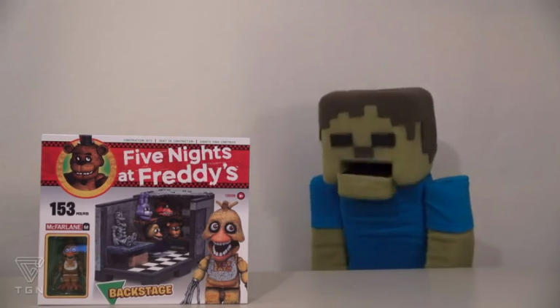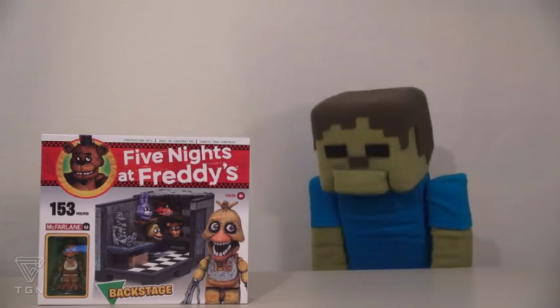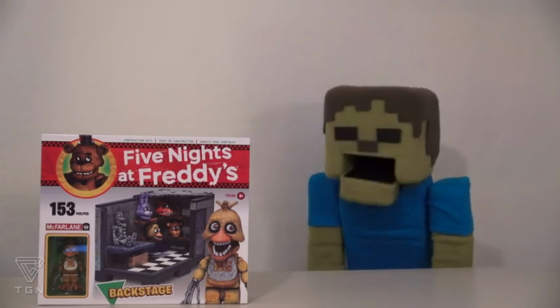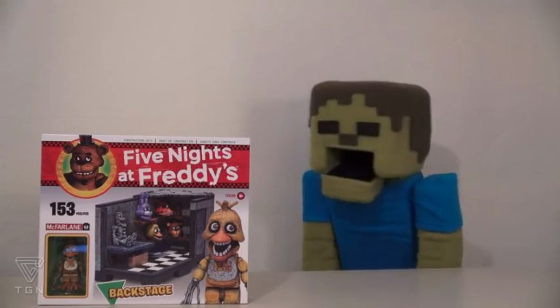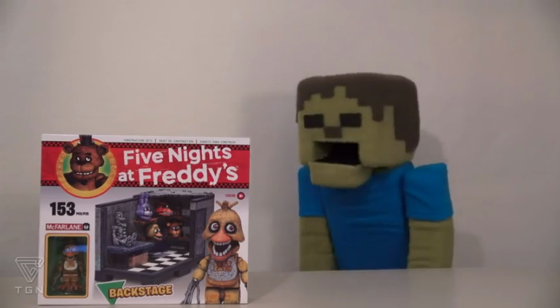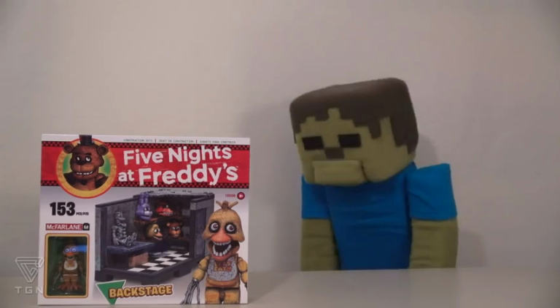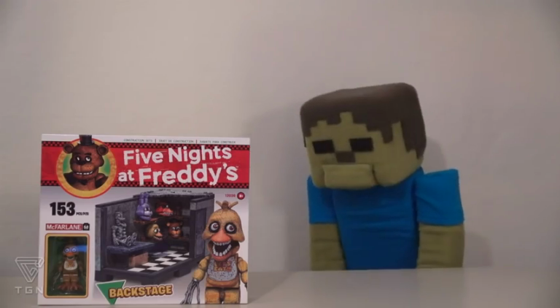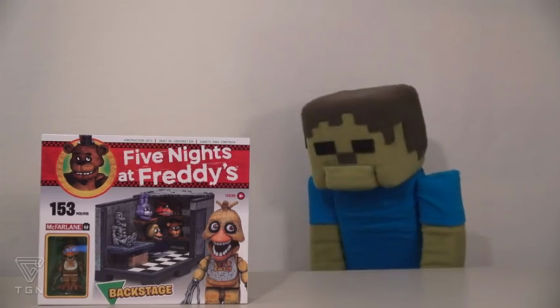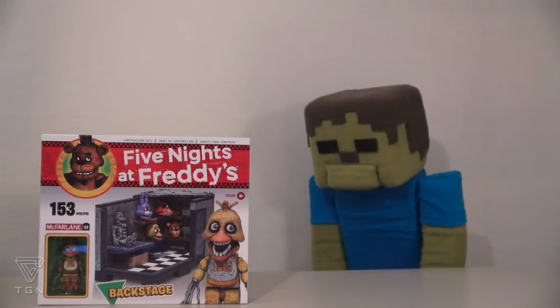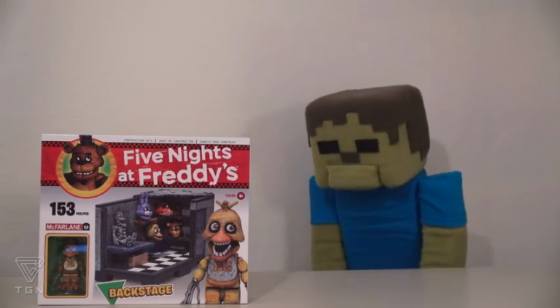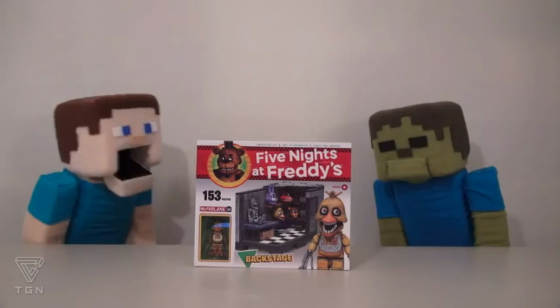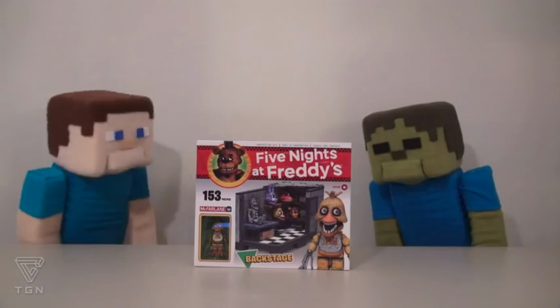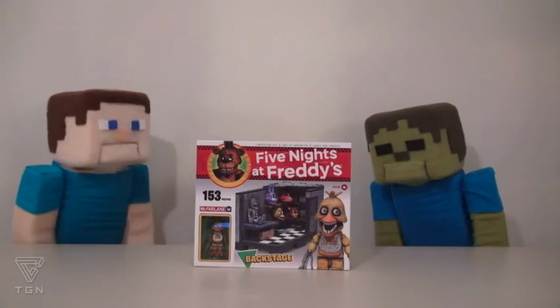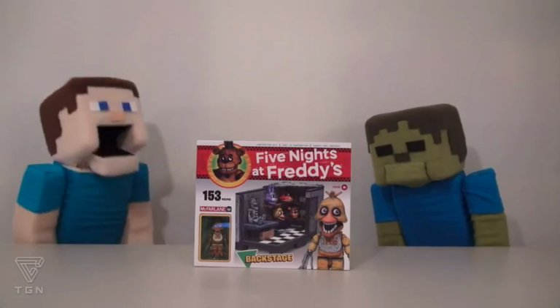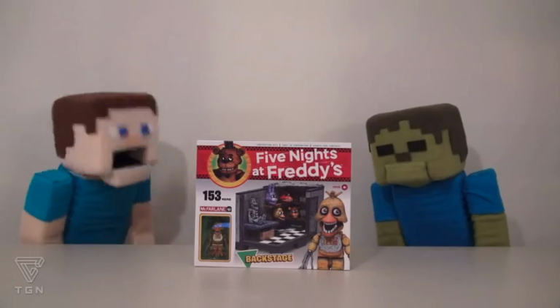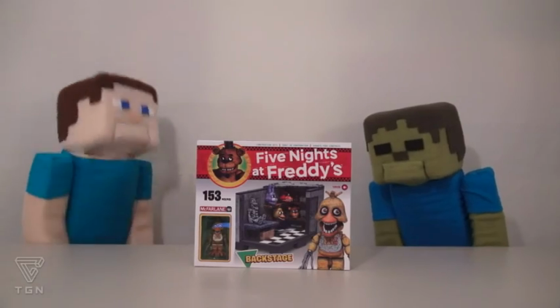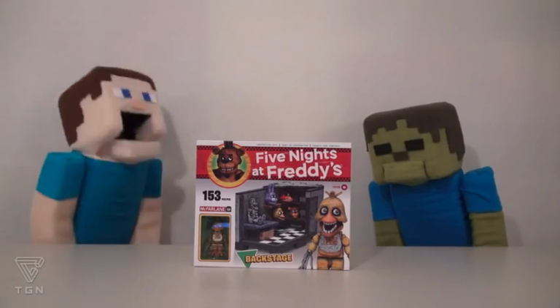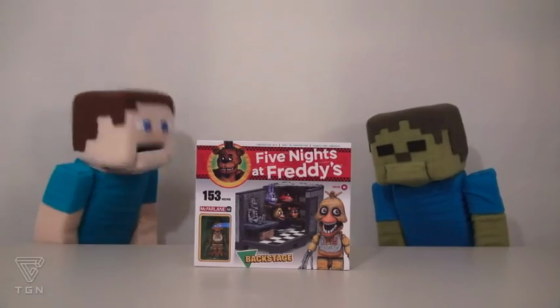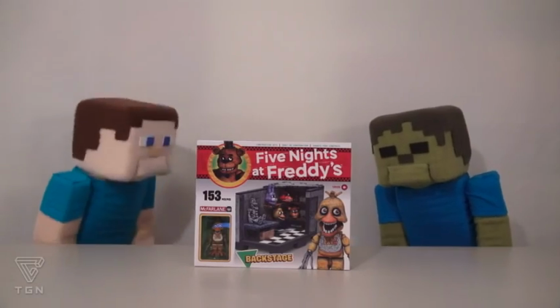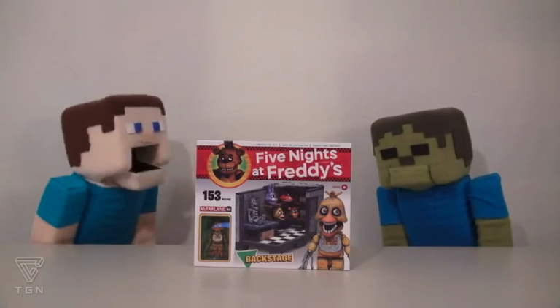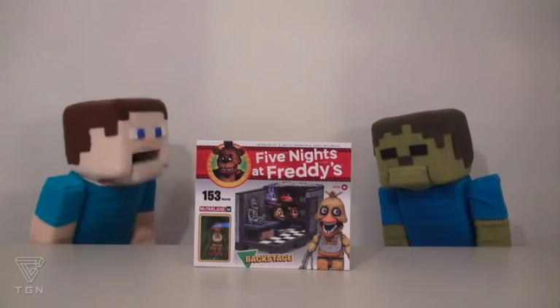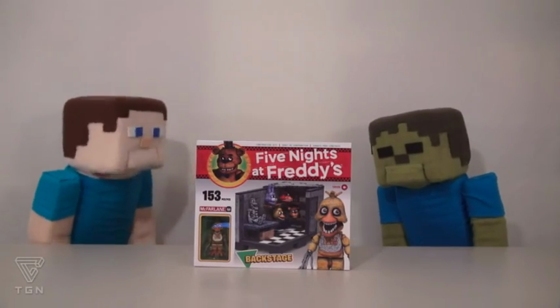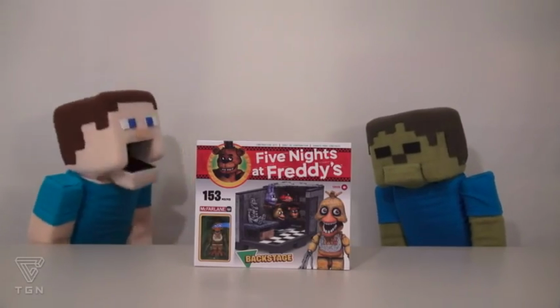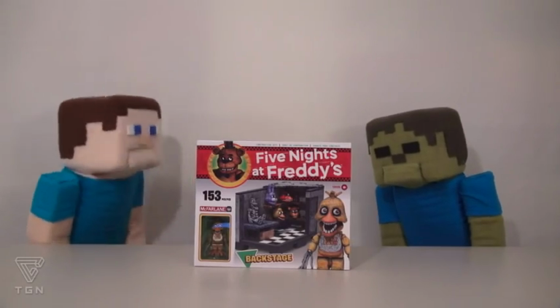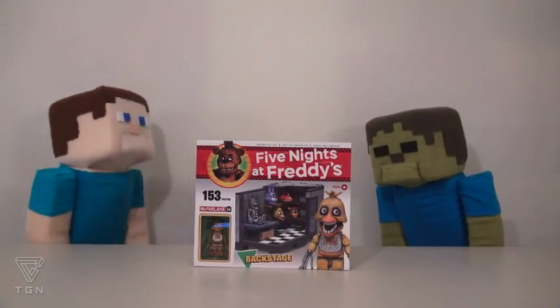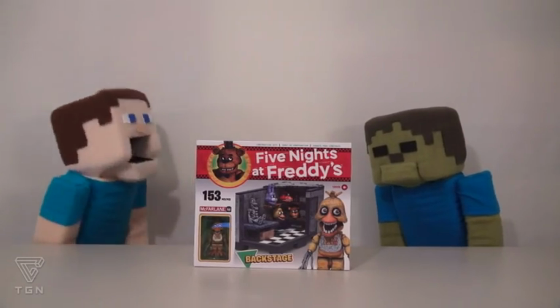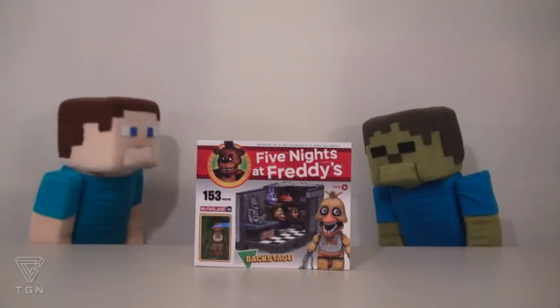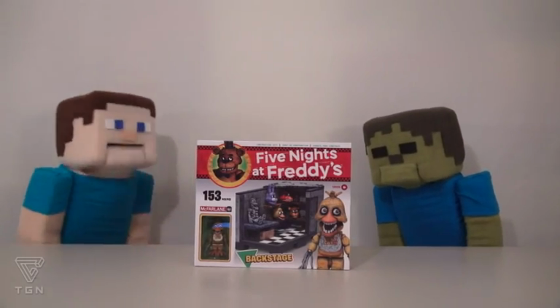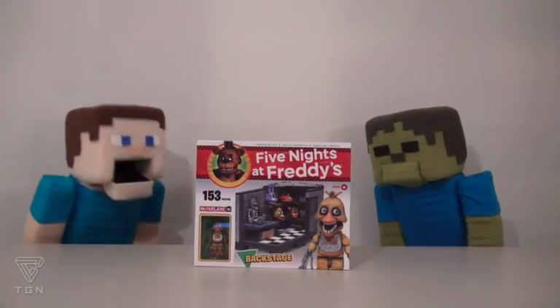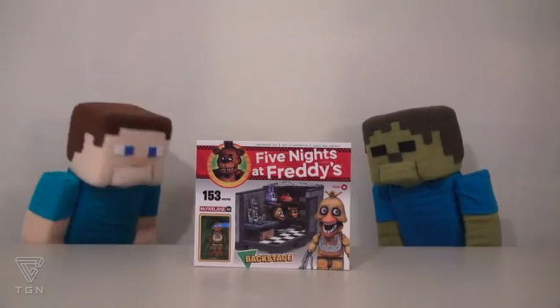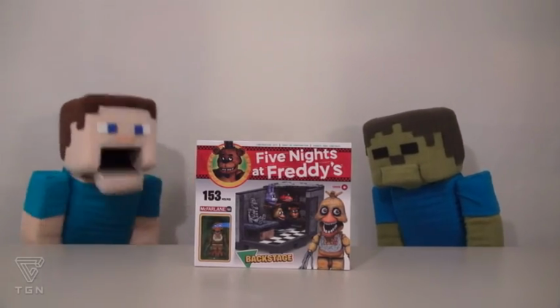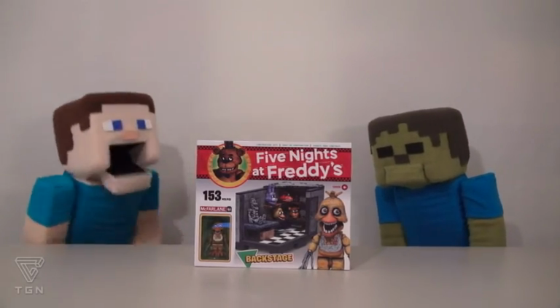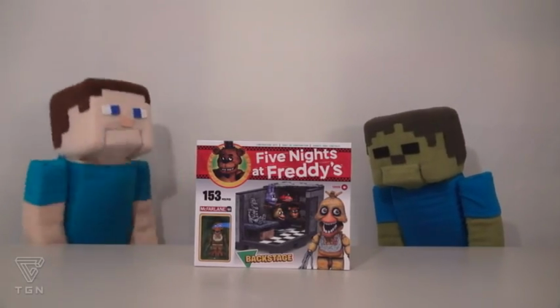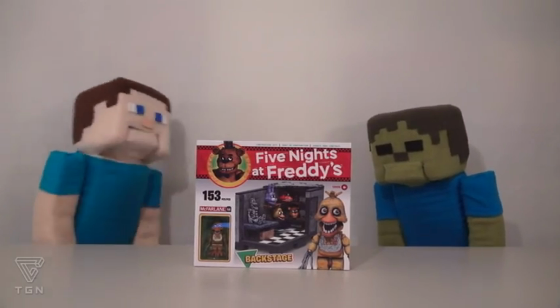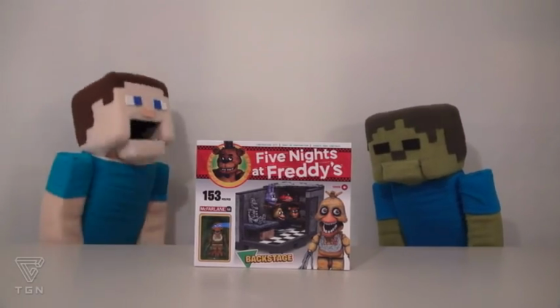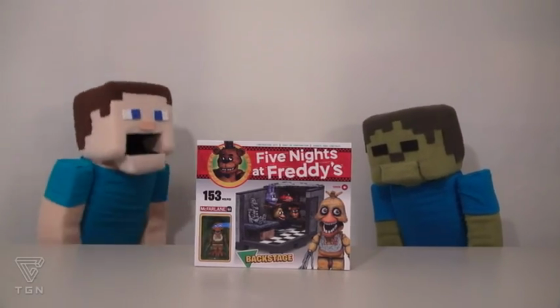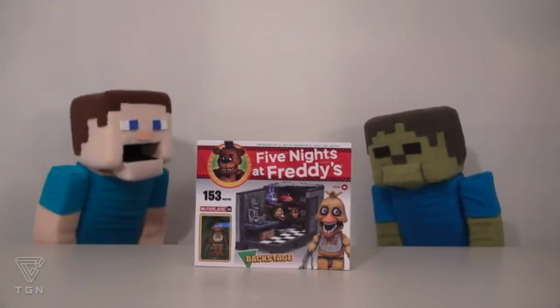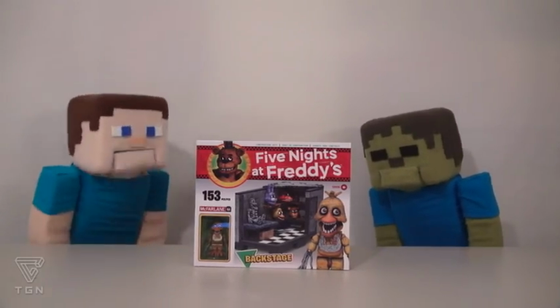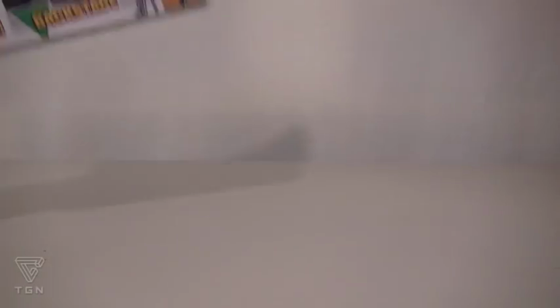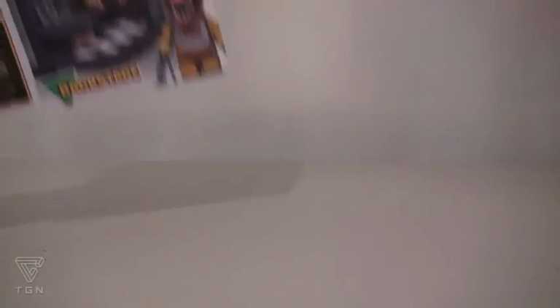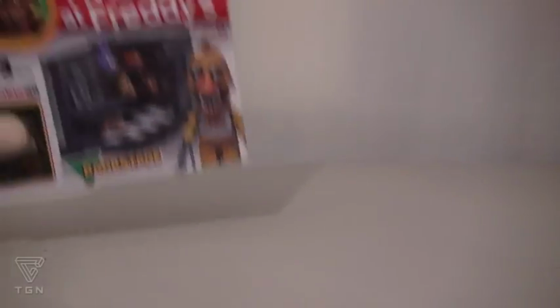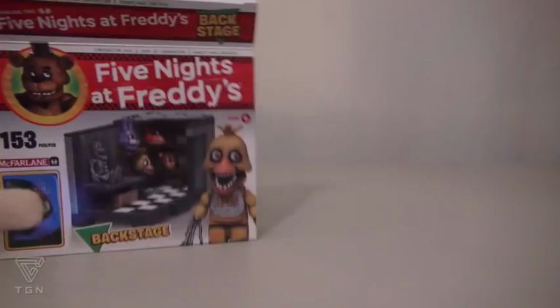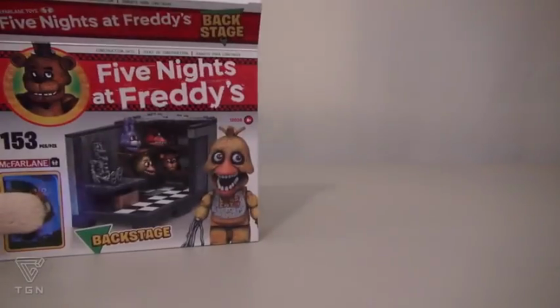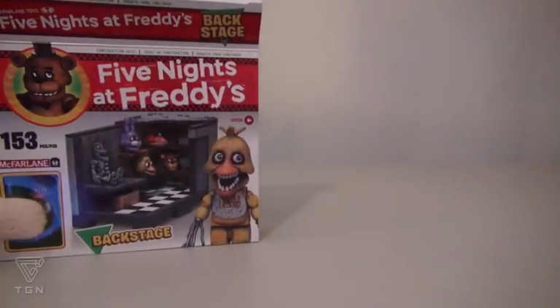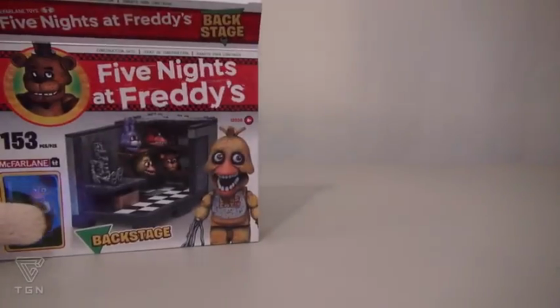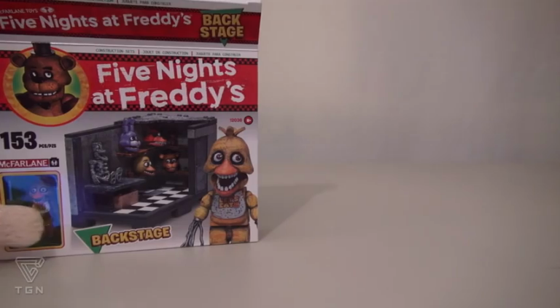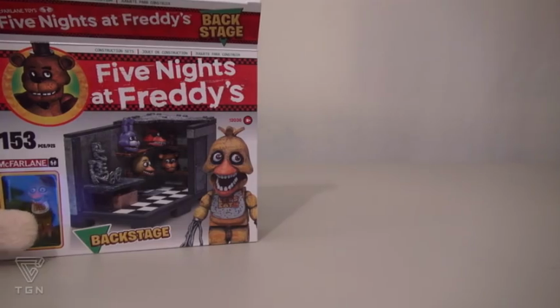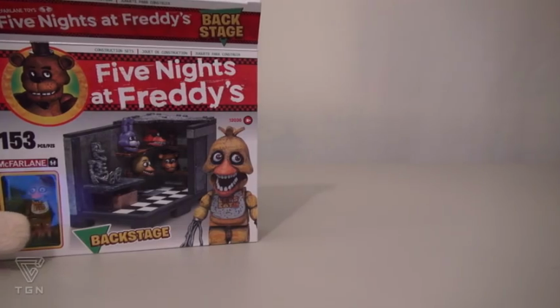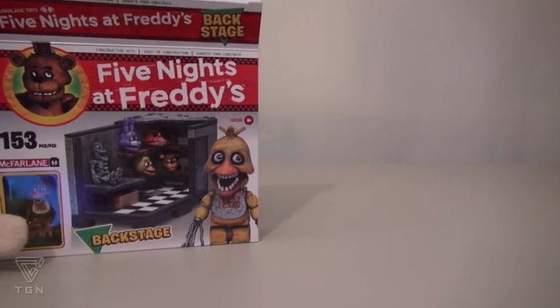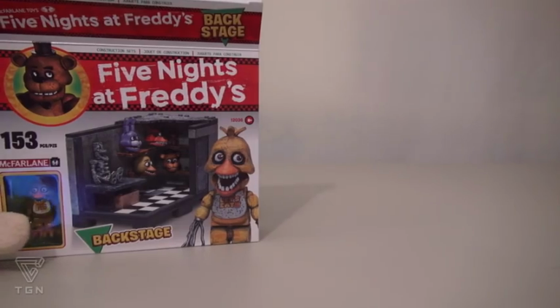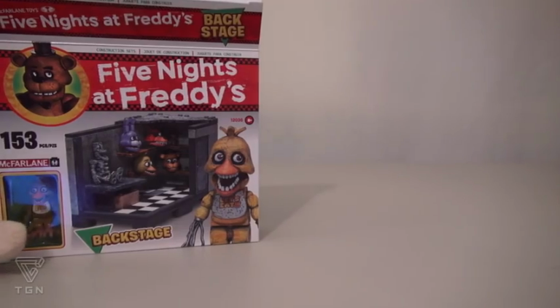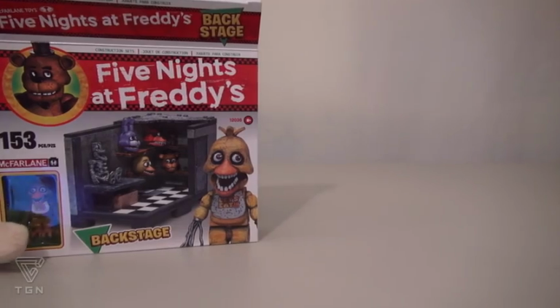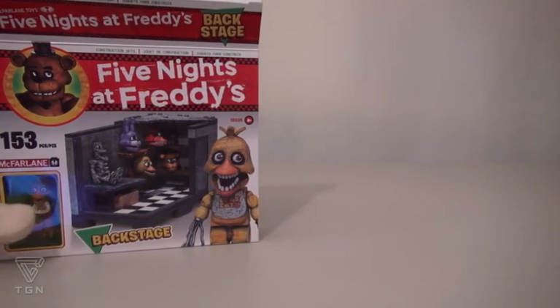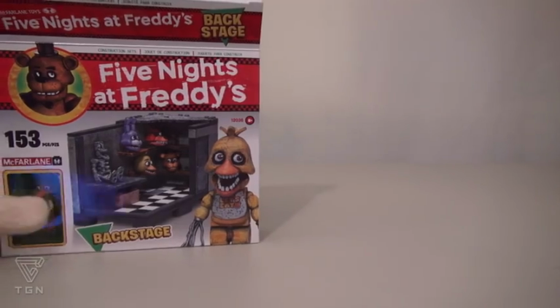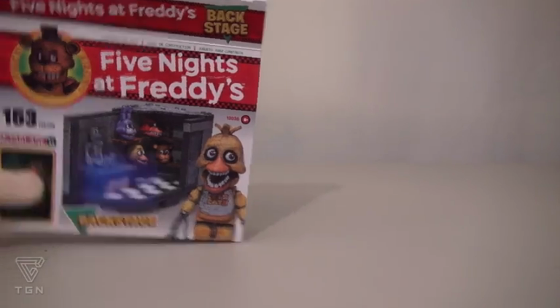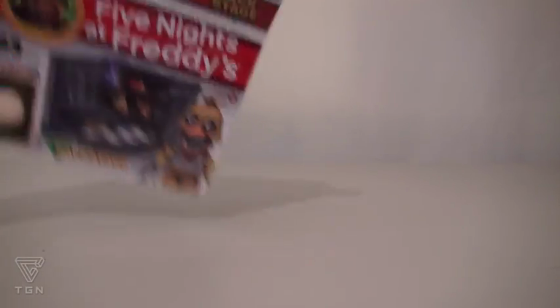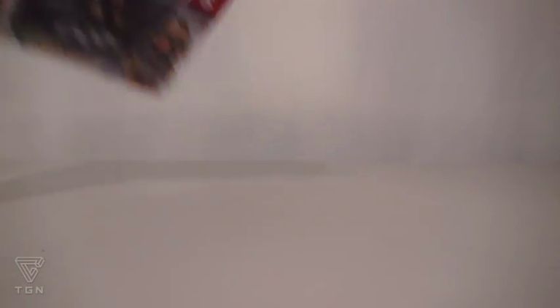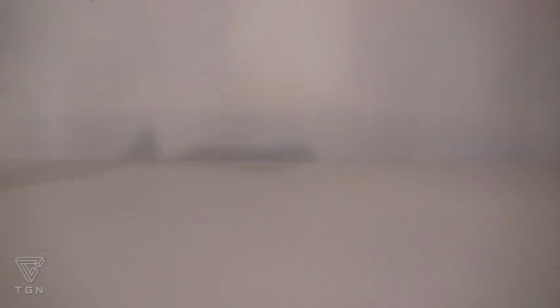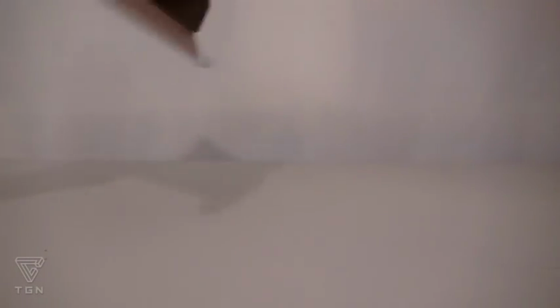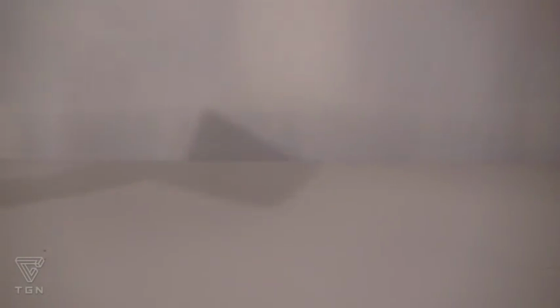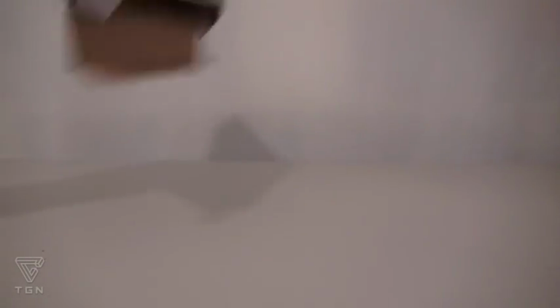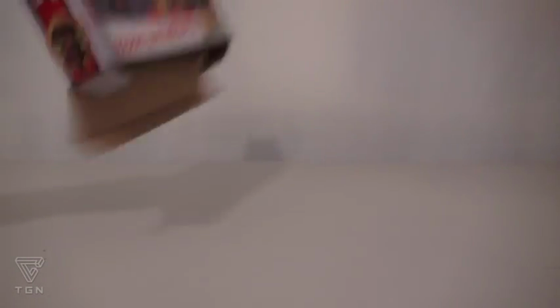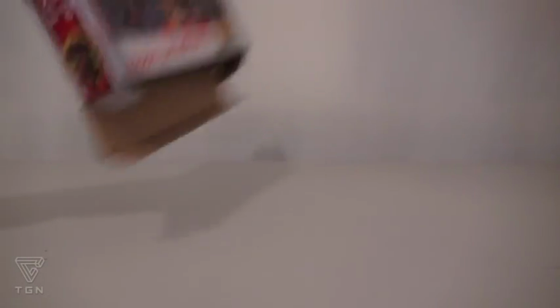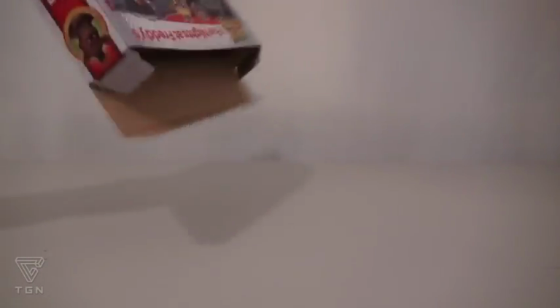Construction! That's right, Zombie Steve! We're gonna have to construct this like a Lego set! So let's go ahead and empty out all the pieces and put this one together.